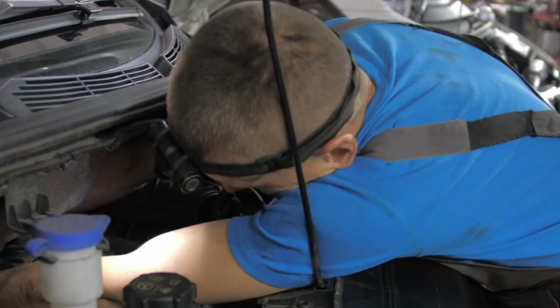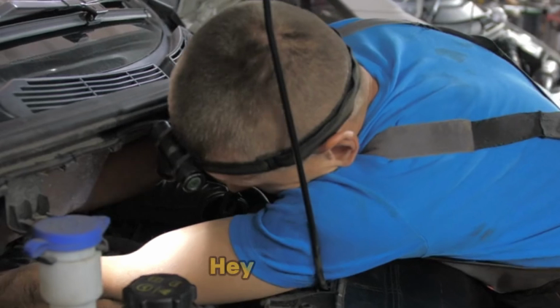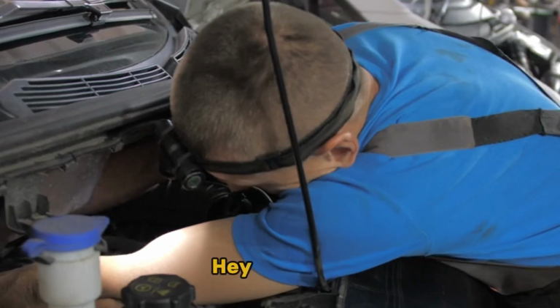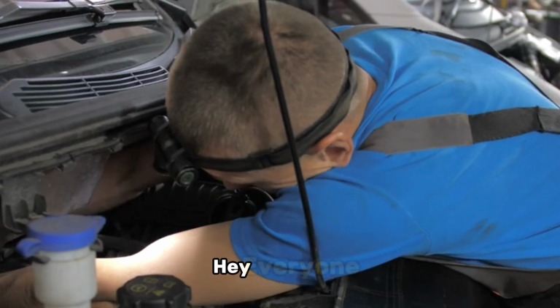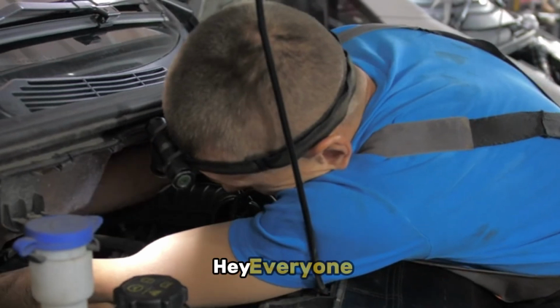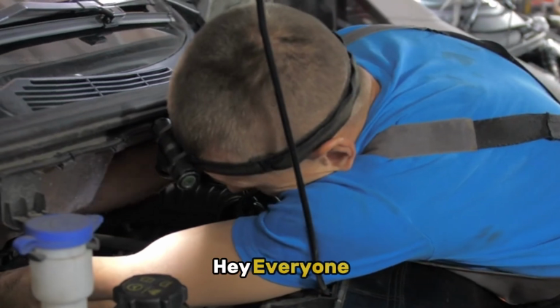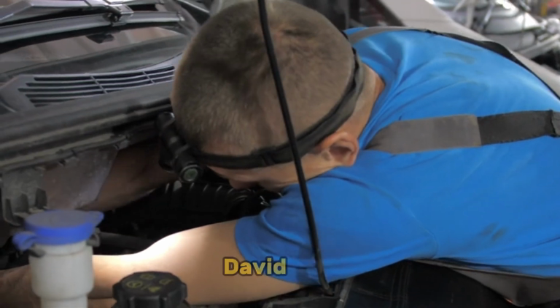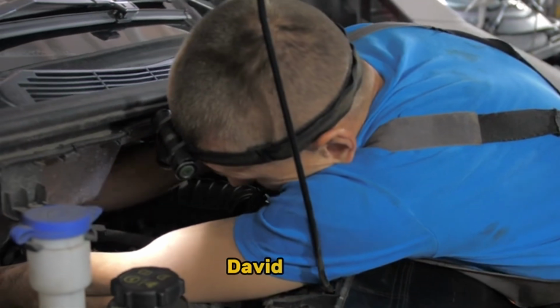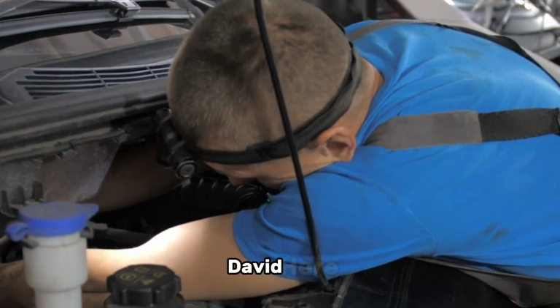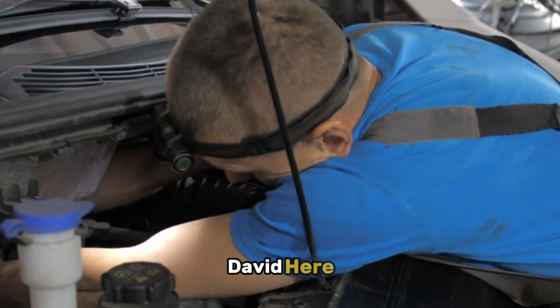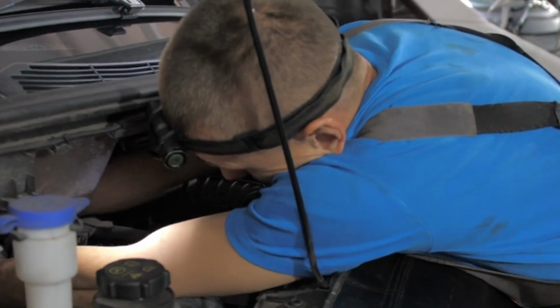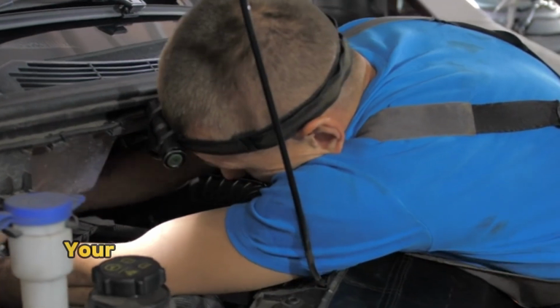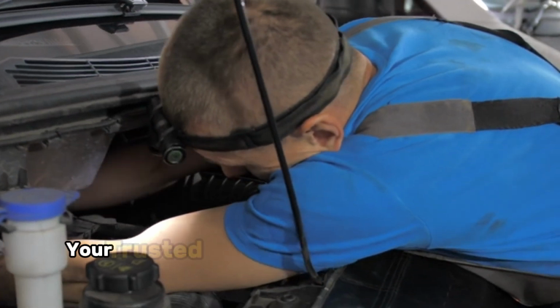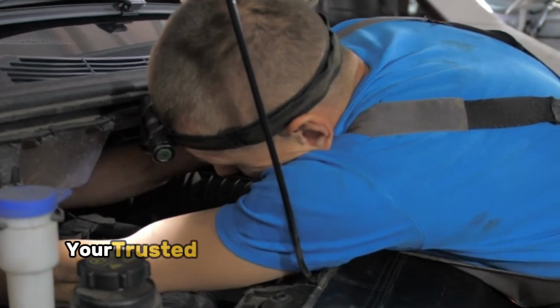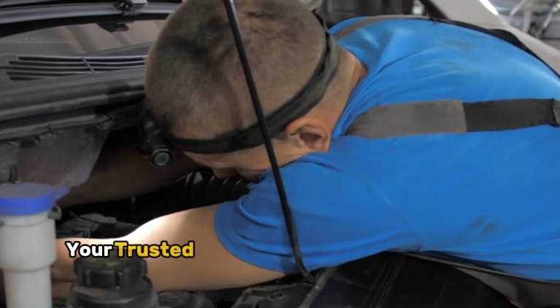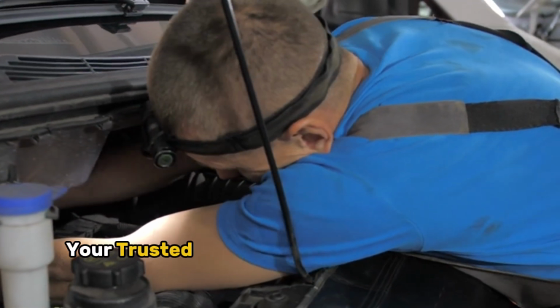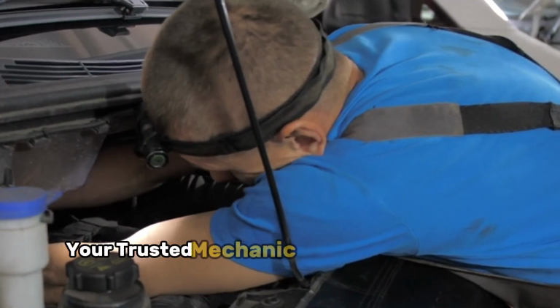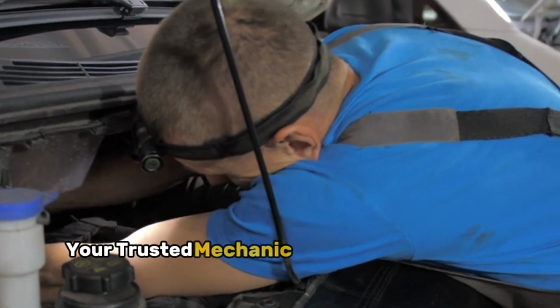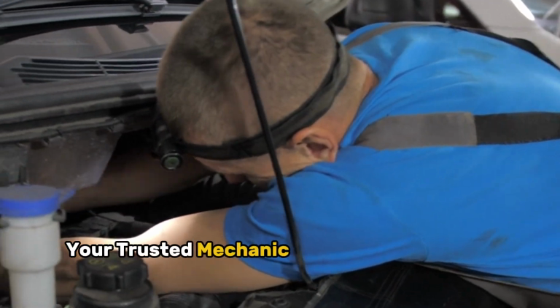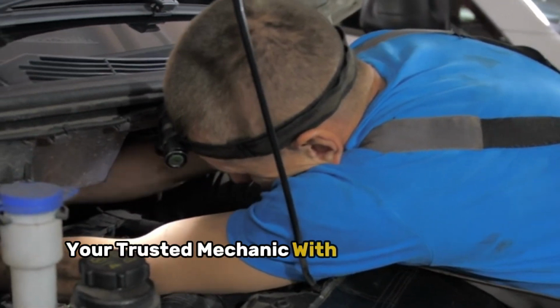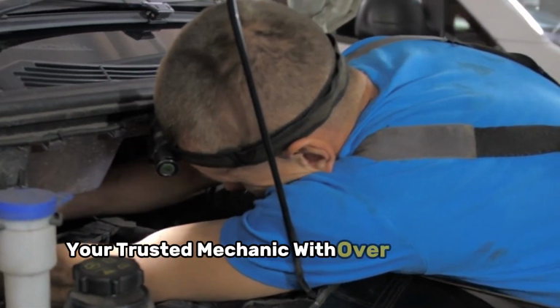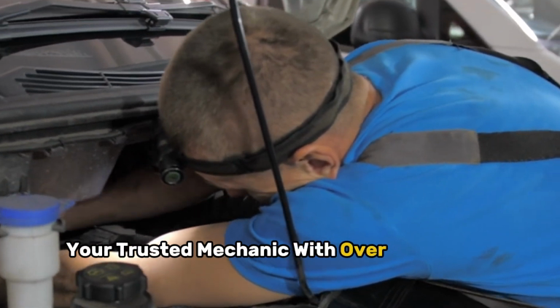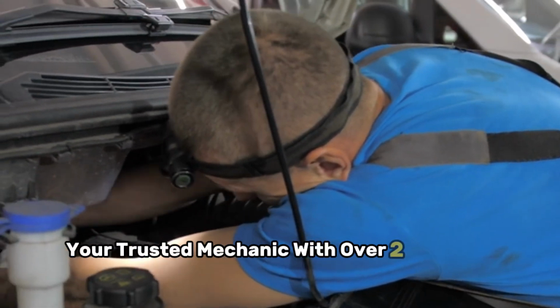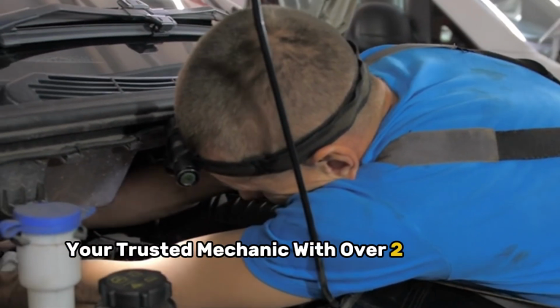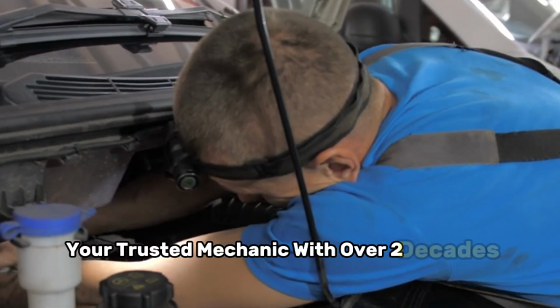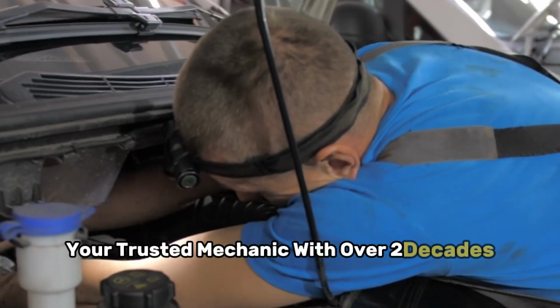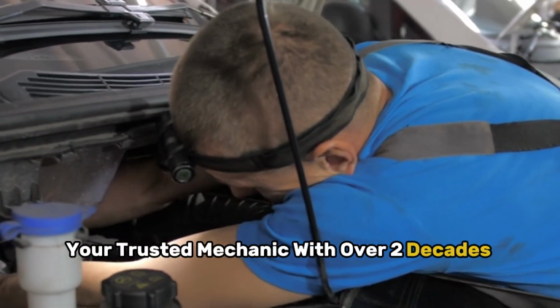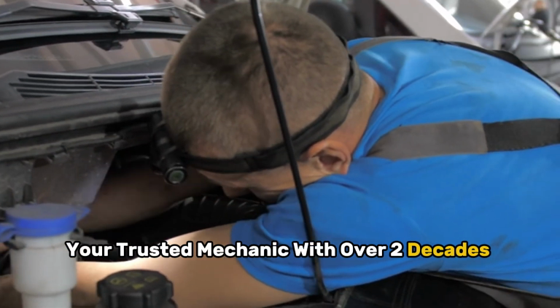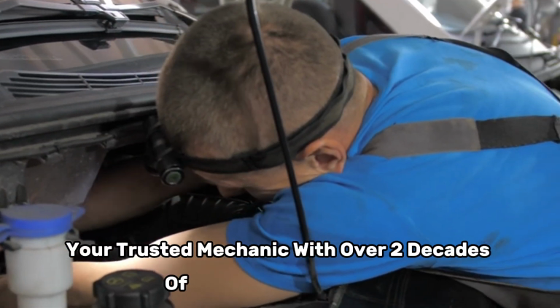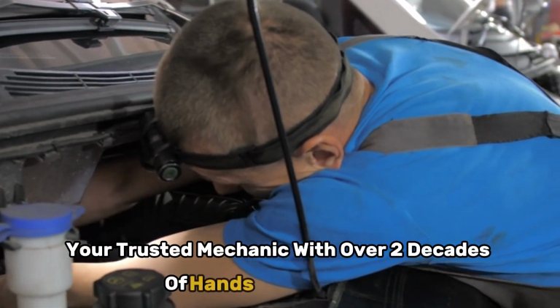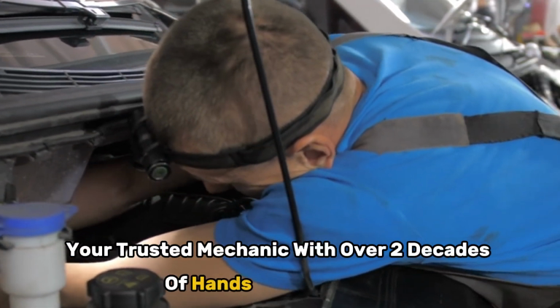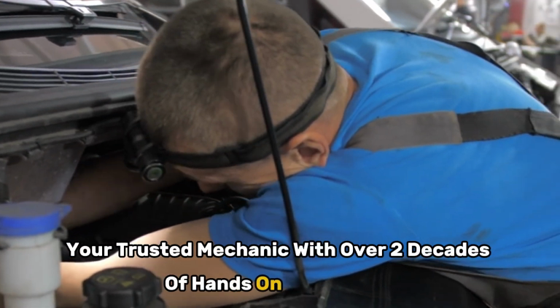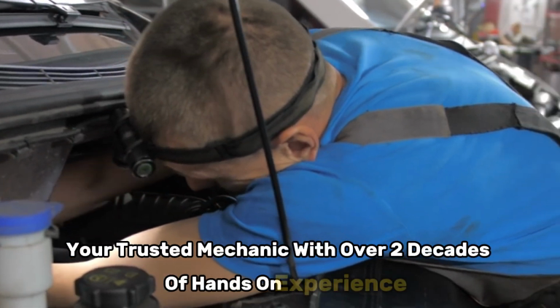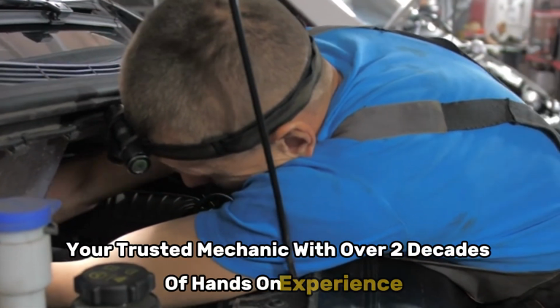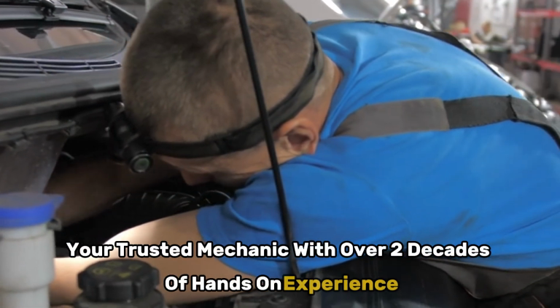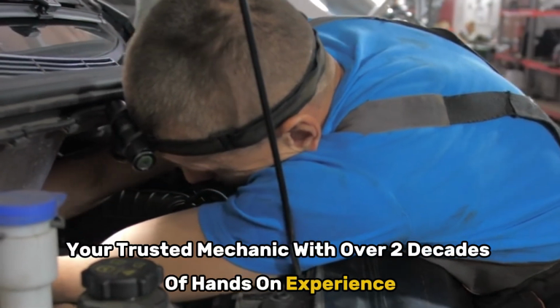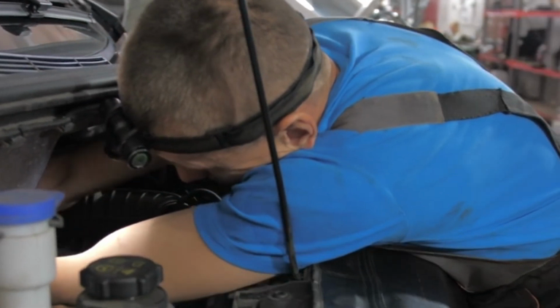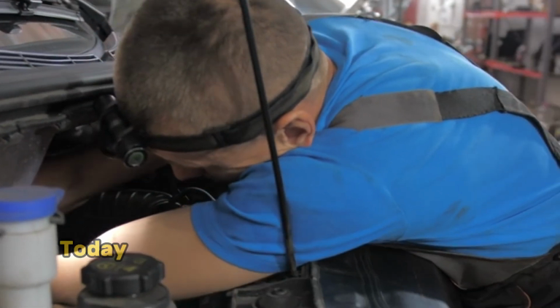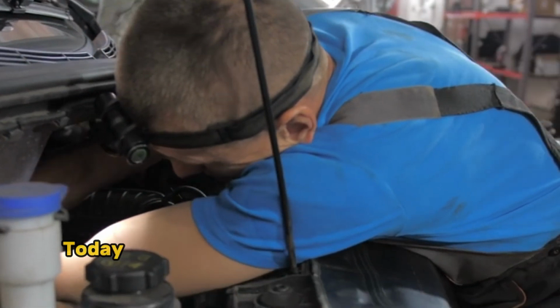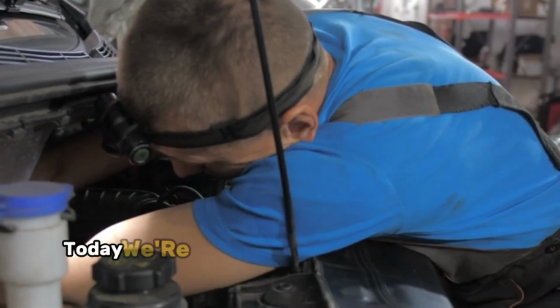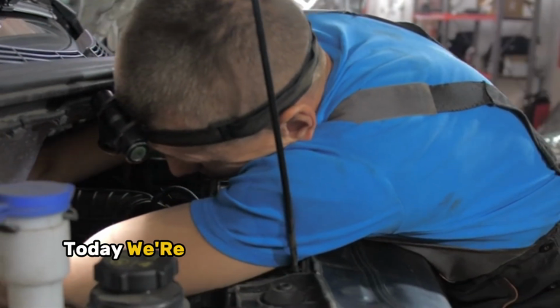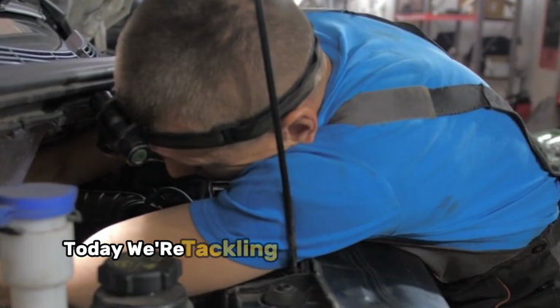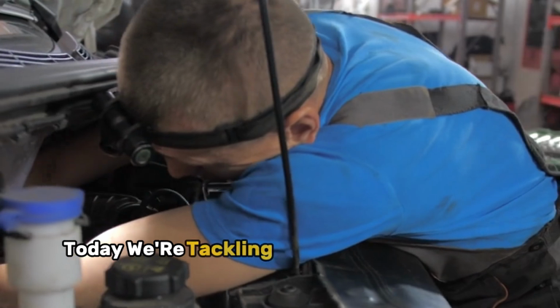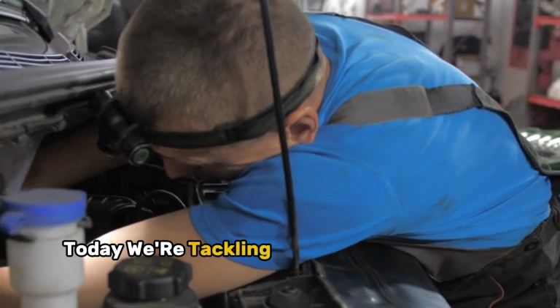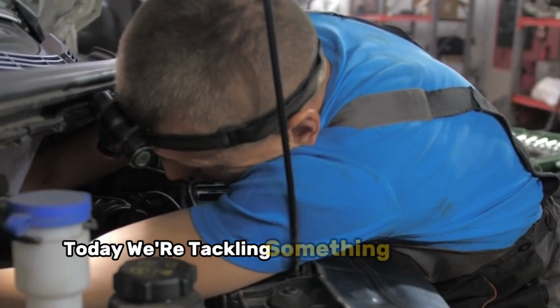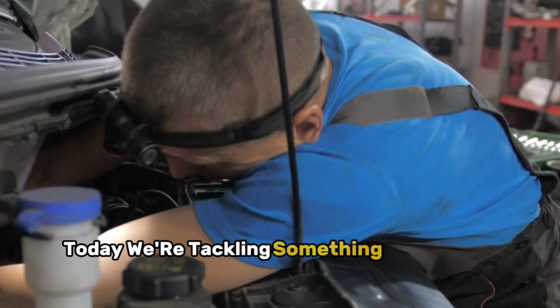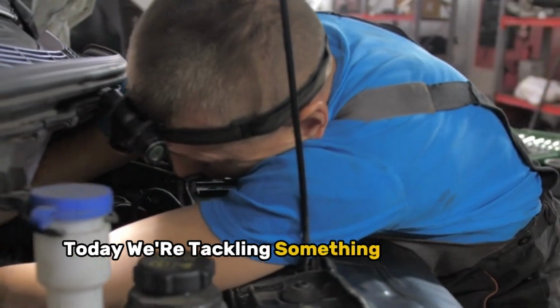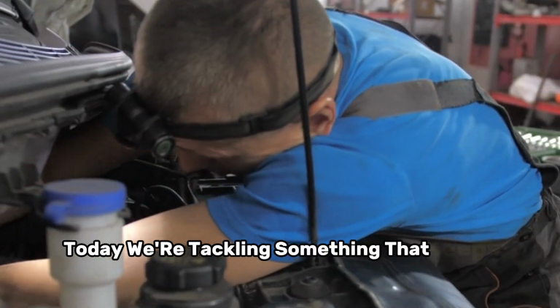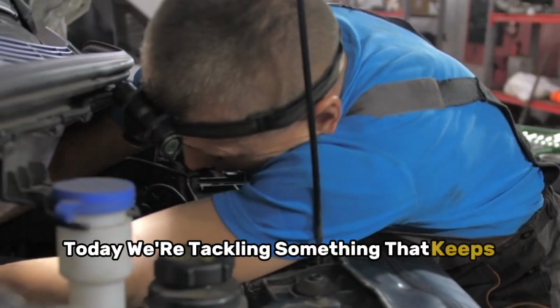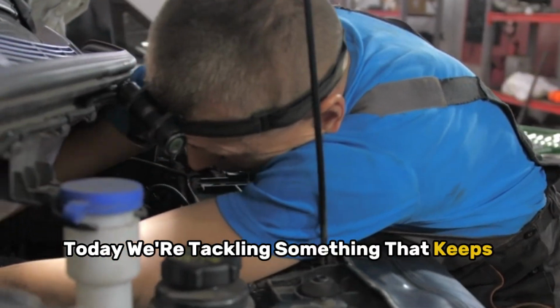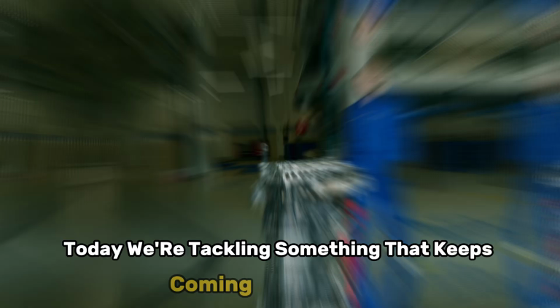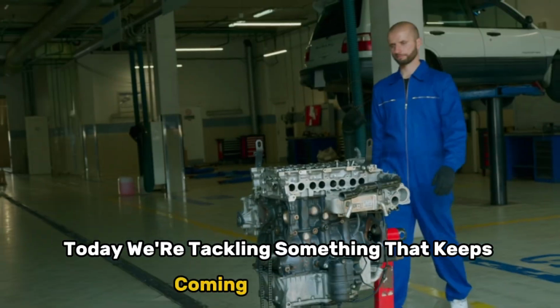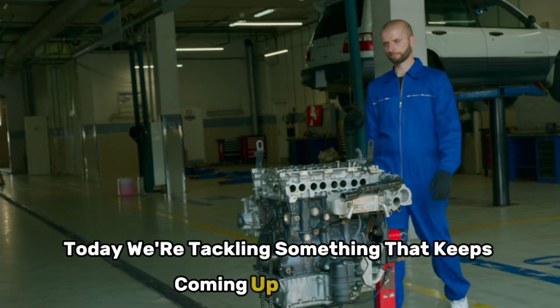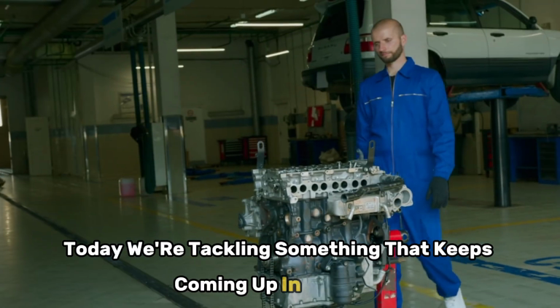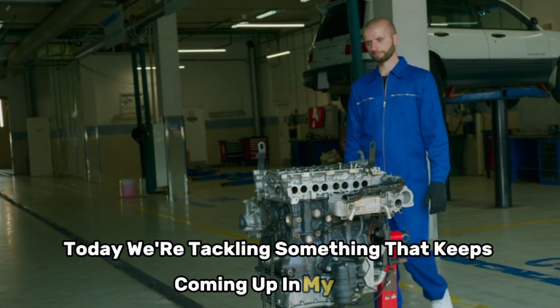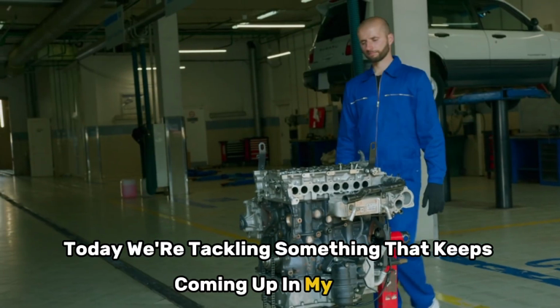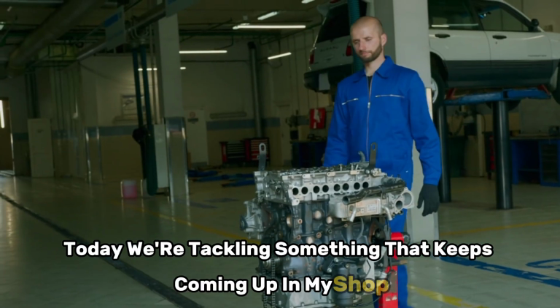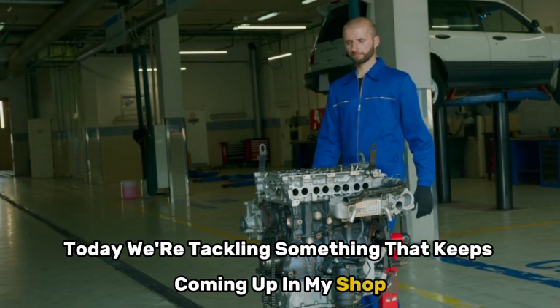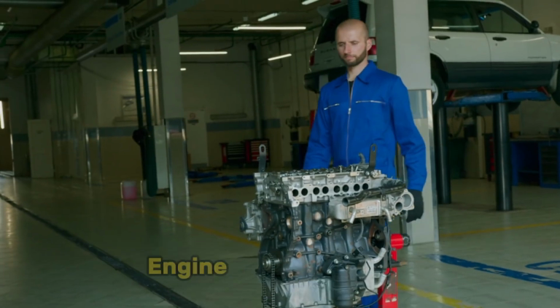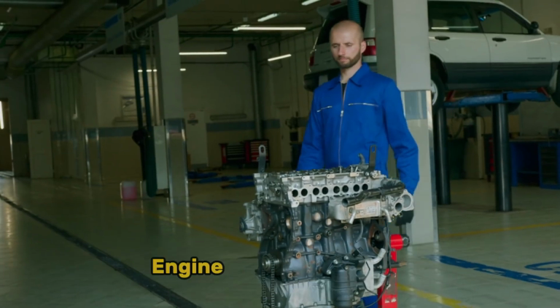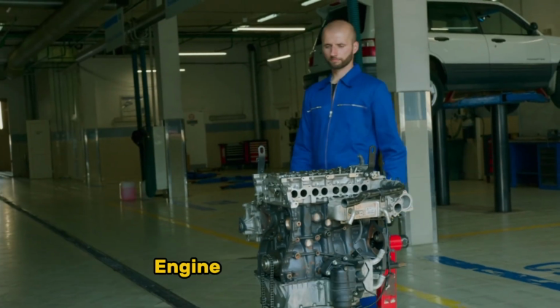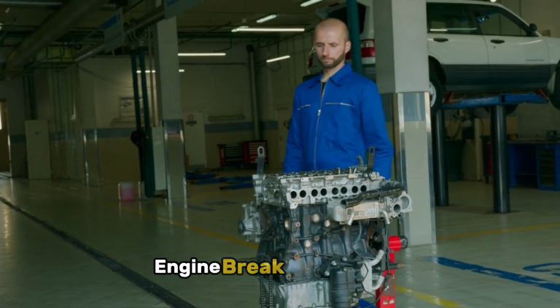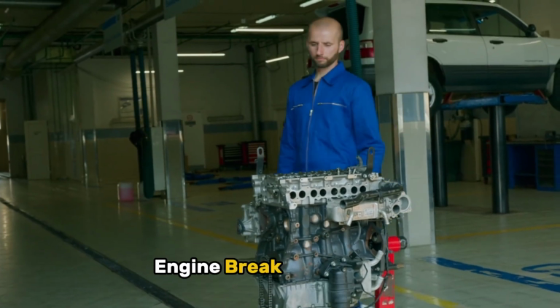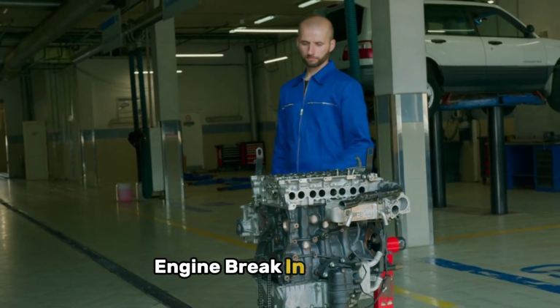Hey everyone, David here, your trusted mechanic with over two decades of hands-on experience. Today we're tackling something that keeps coming up in my shop — engine break-in.